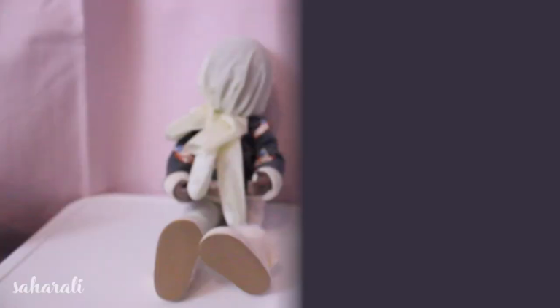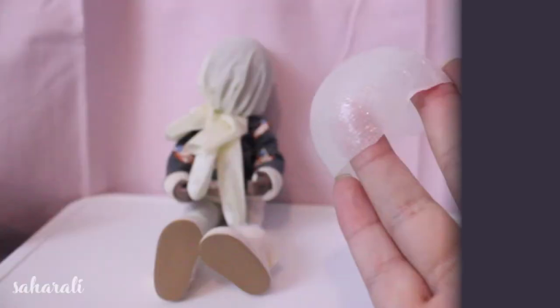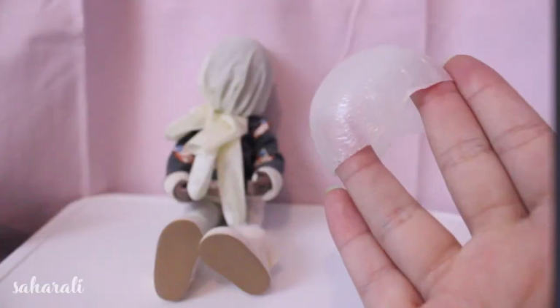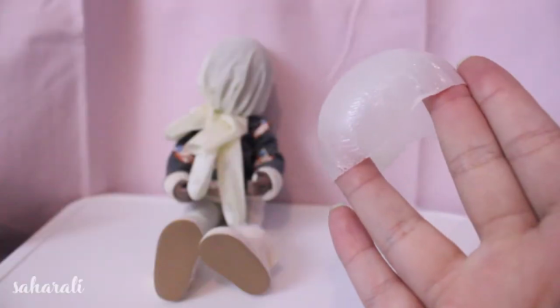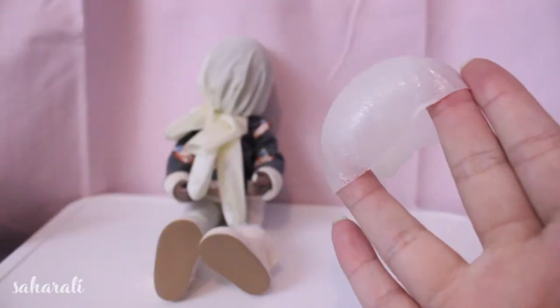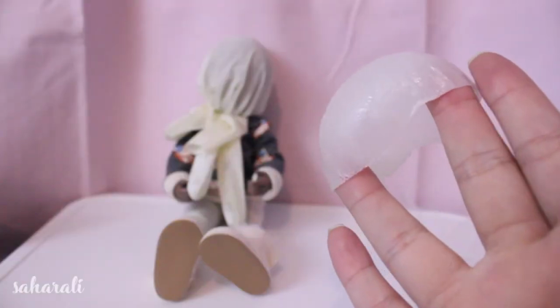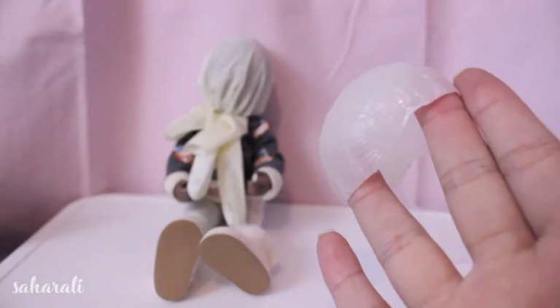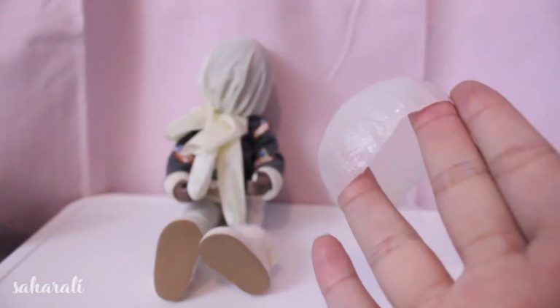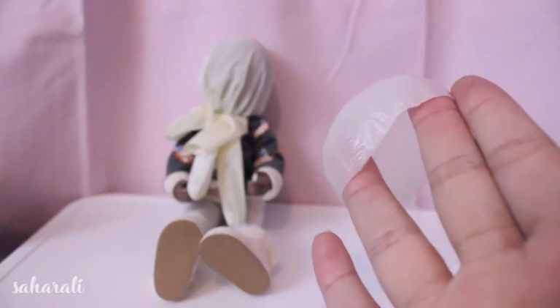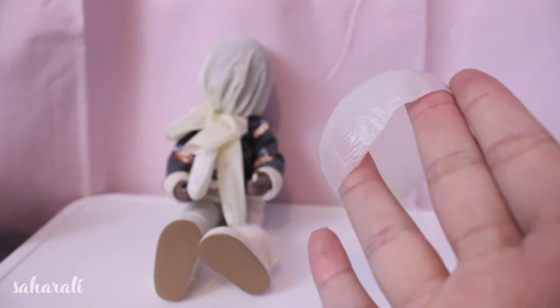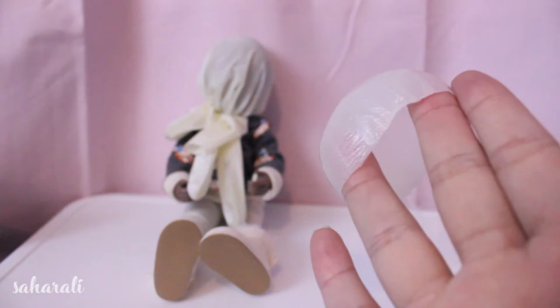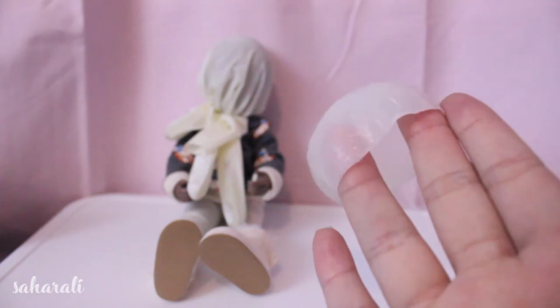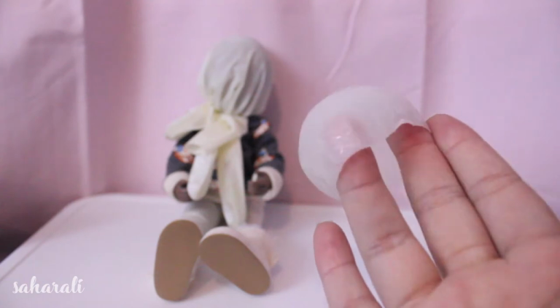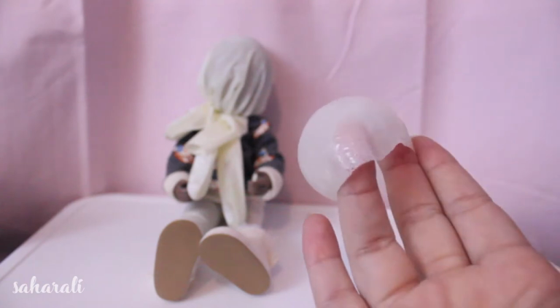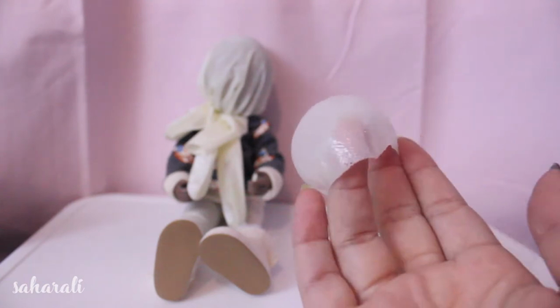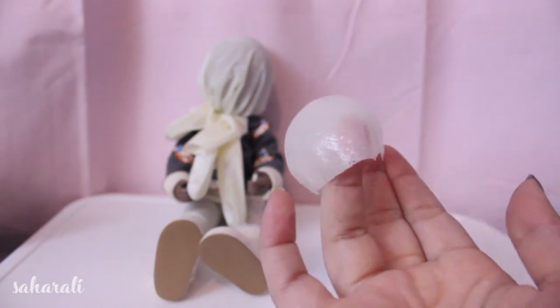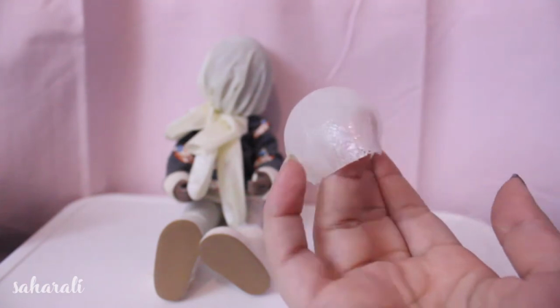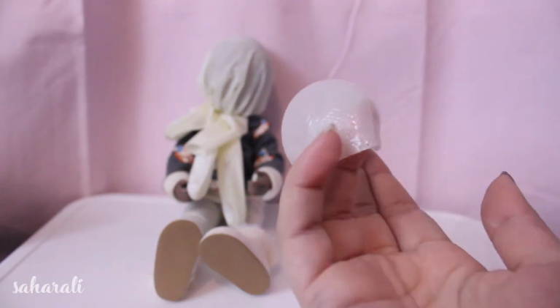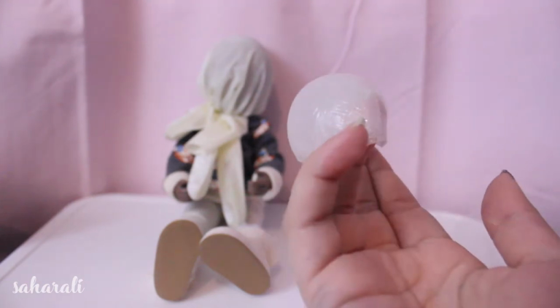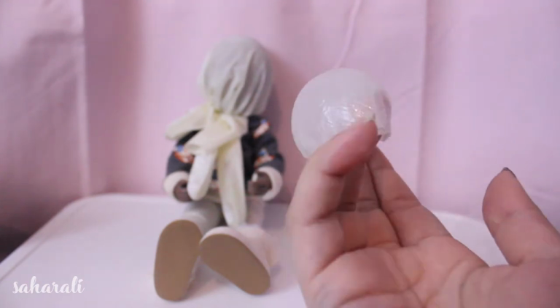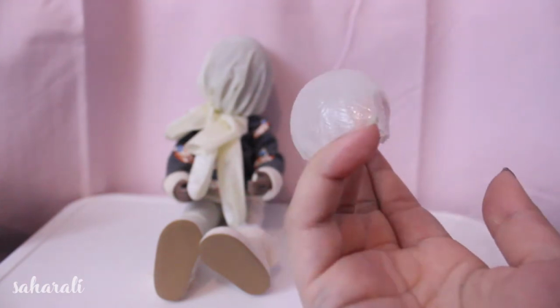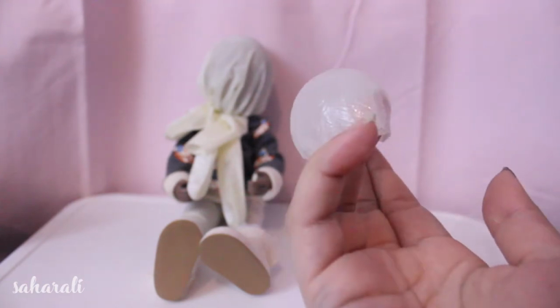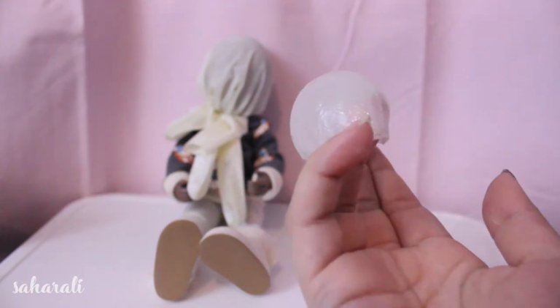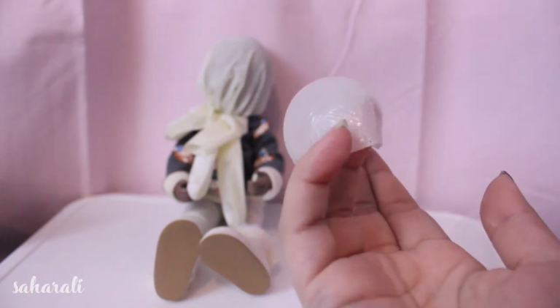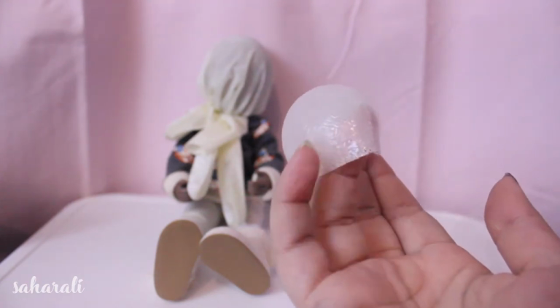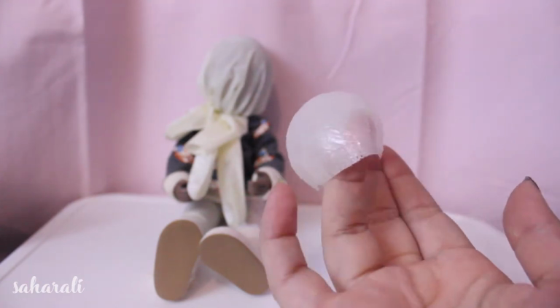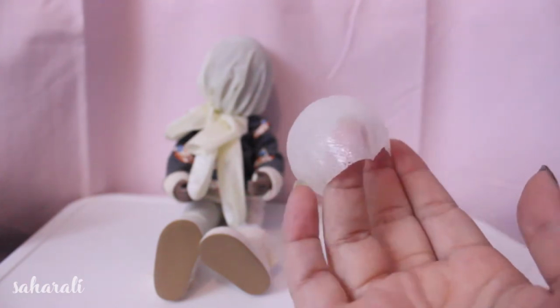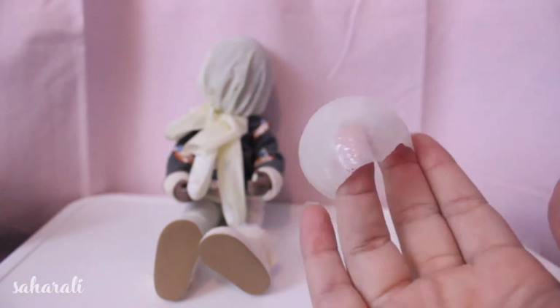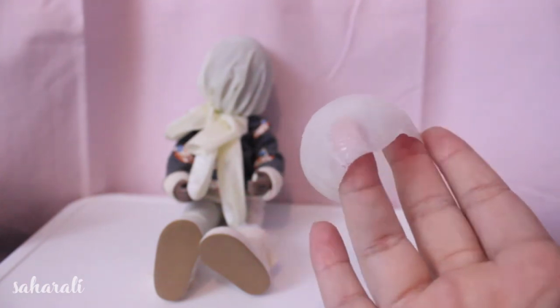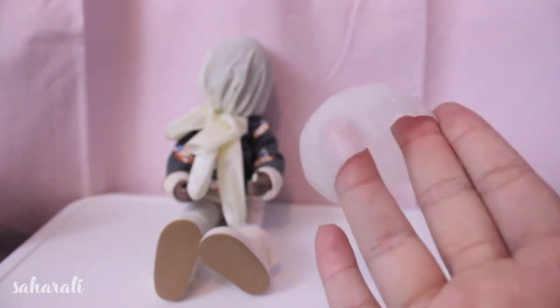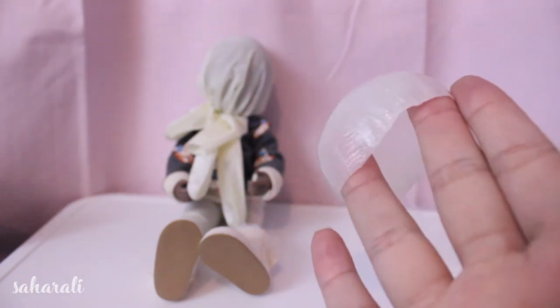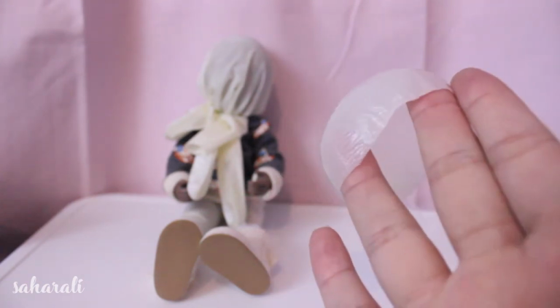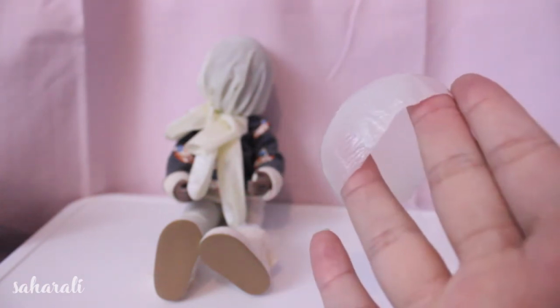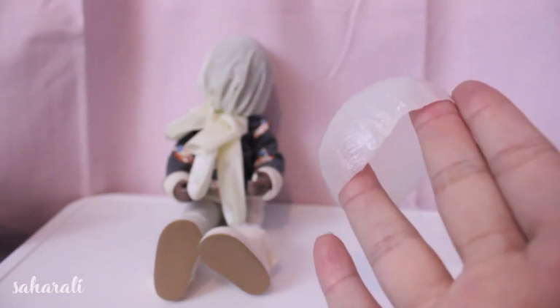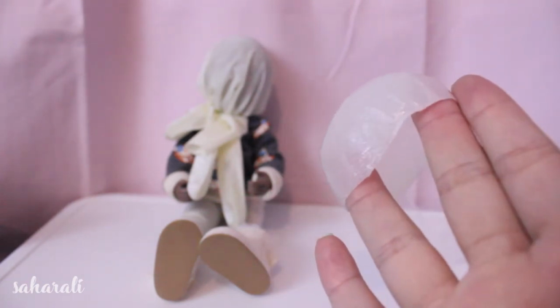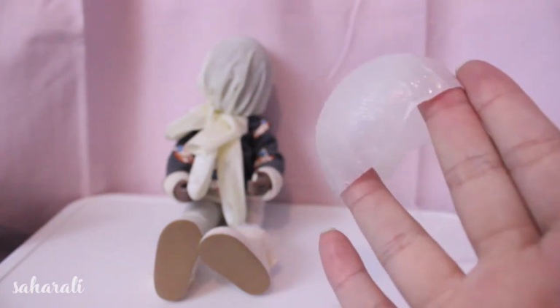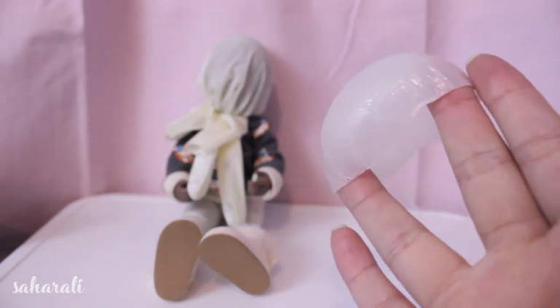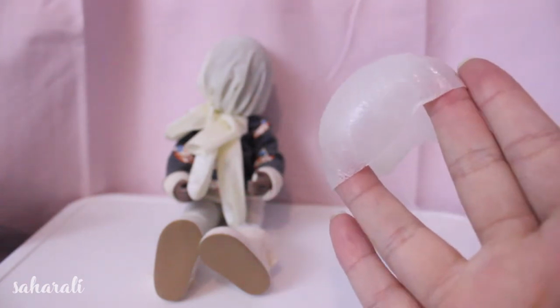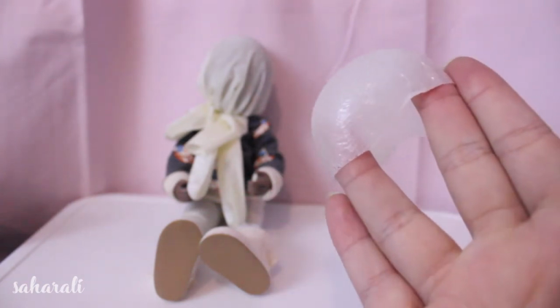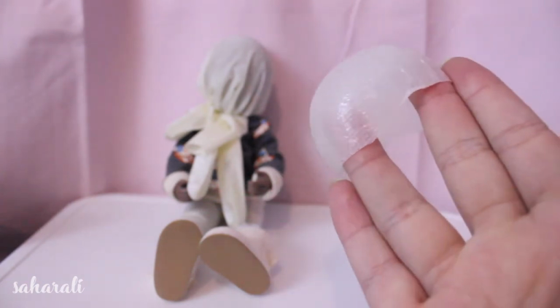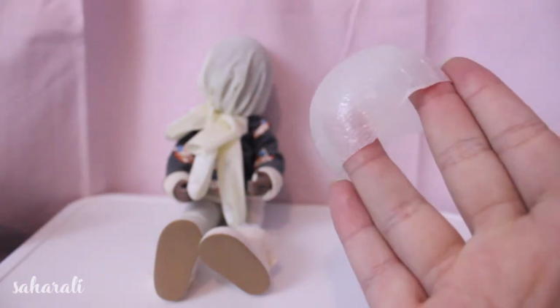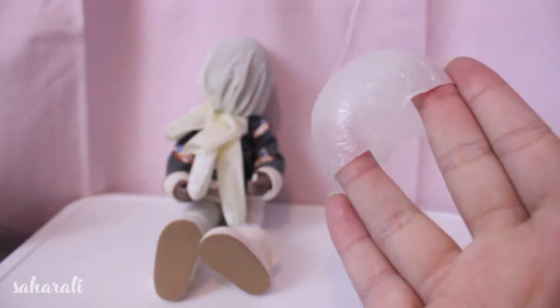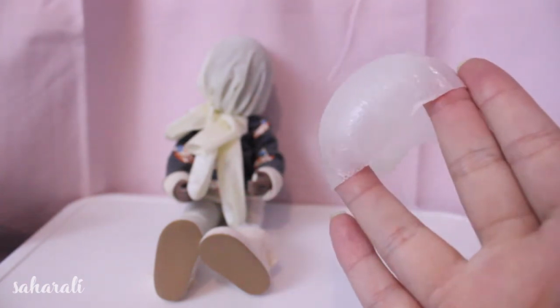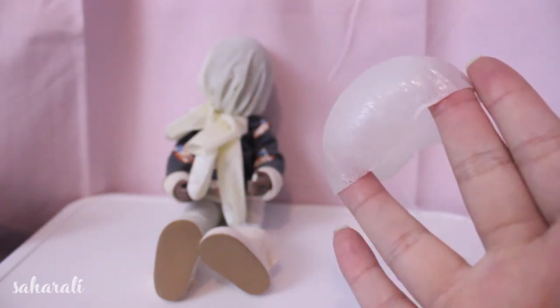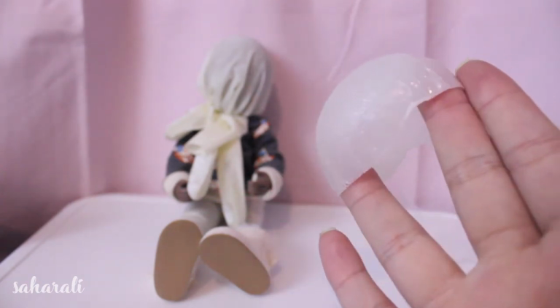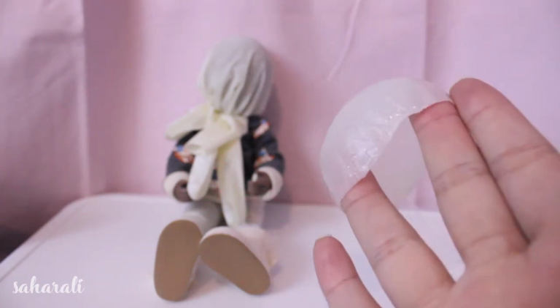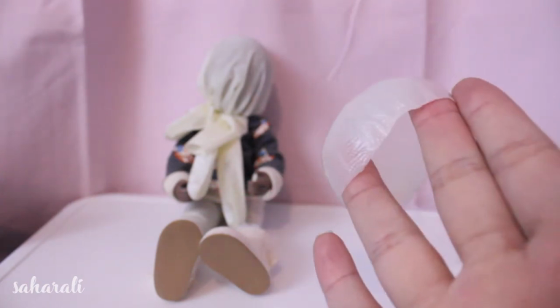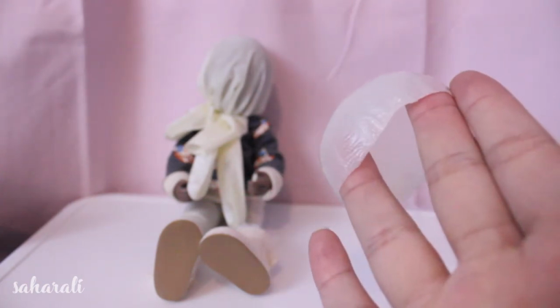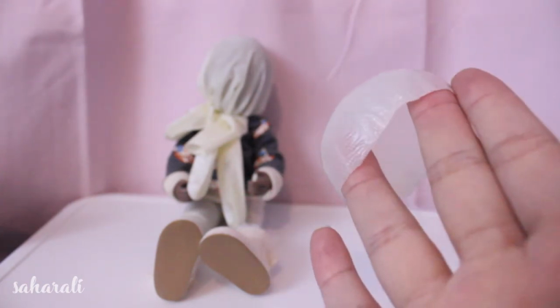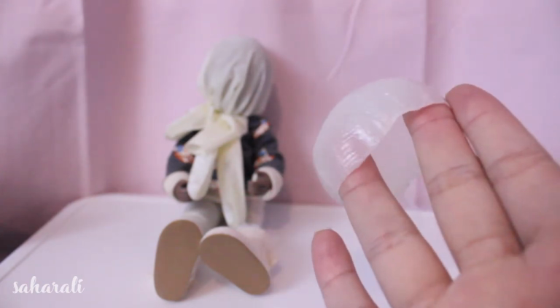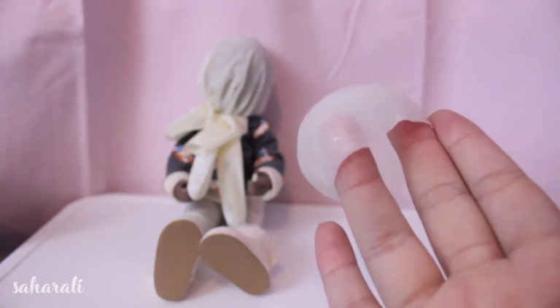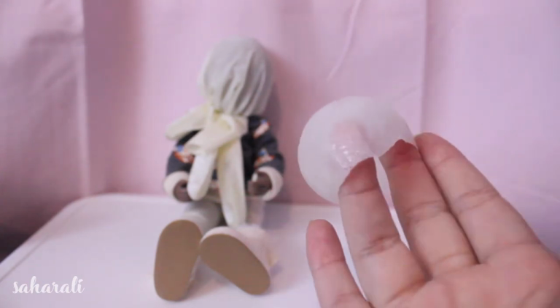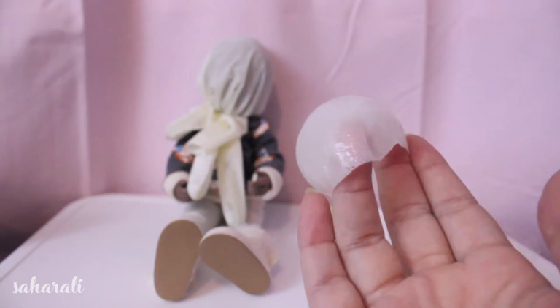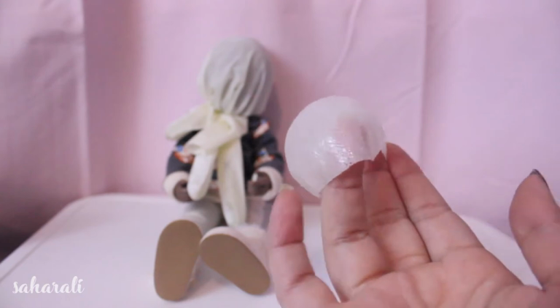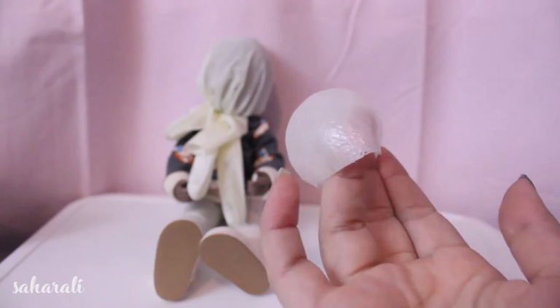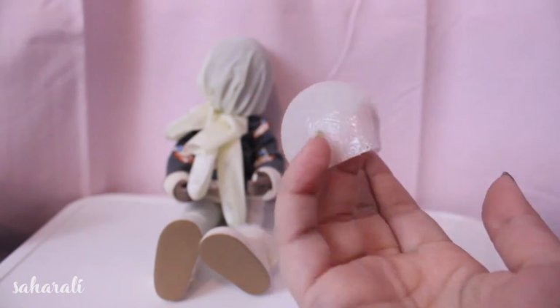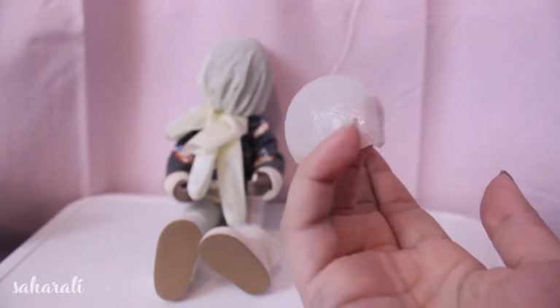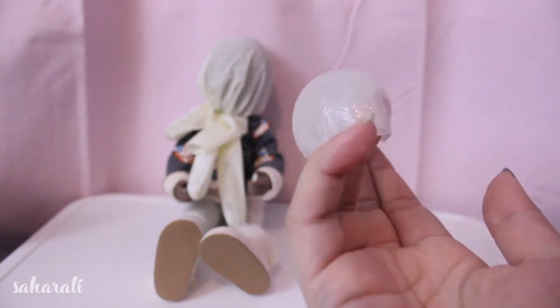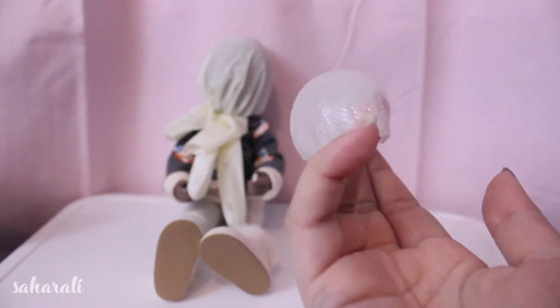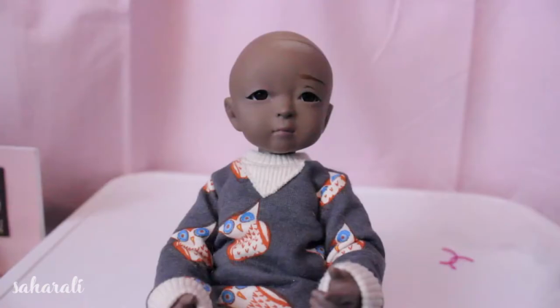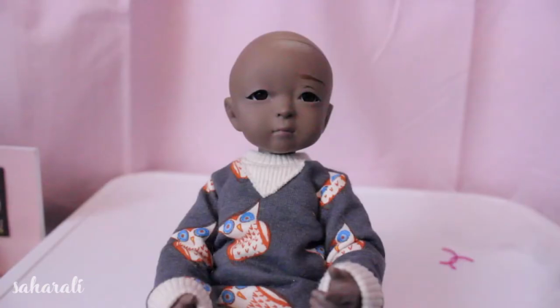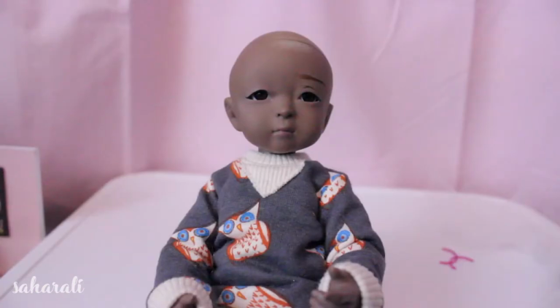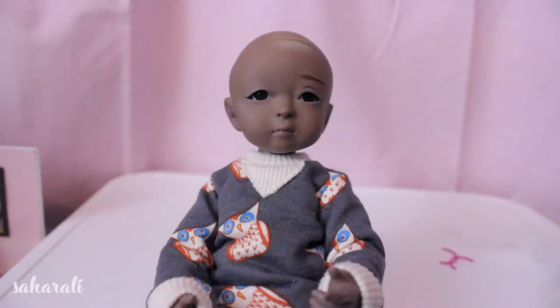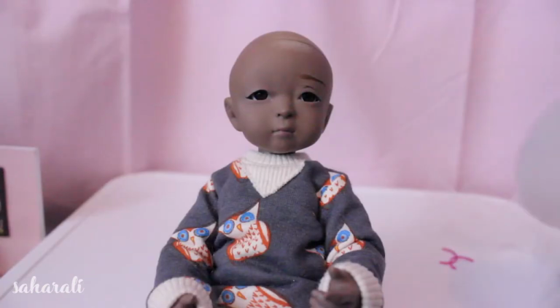Hi YouTube! Today I'm going to show you how to make a pigtail wig. This is going to be a long one so grab some snacks, sit back and strap in.